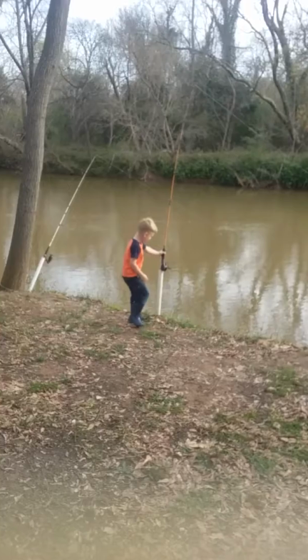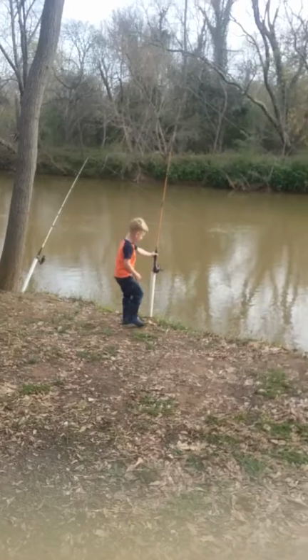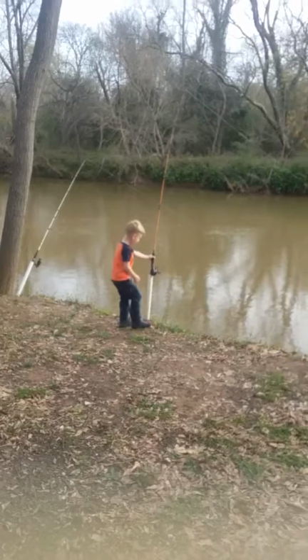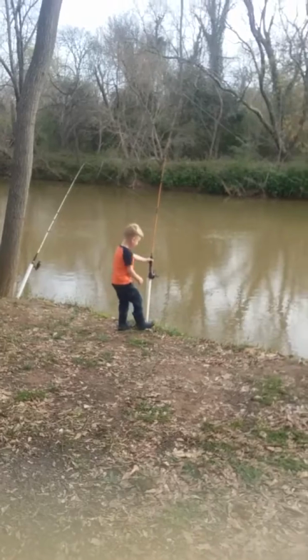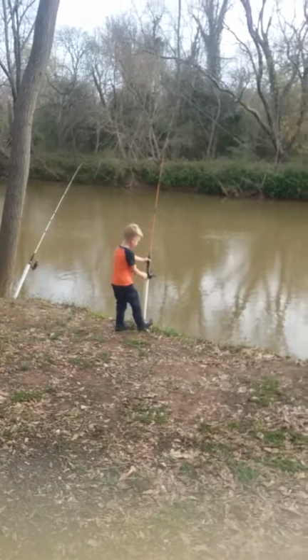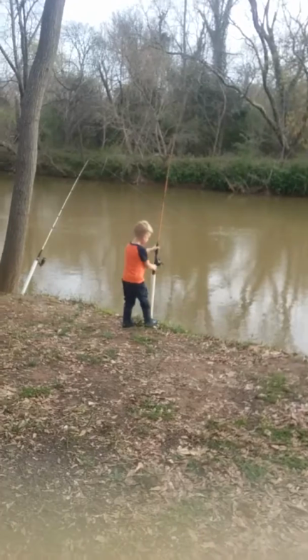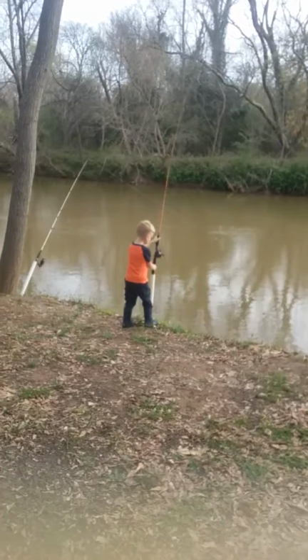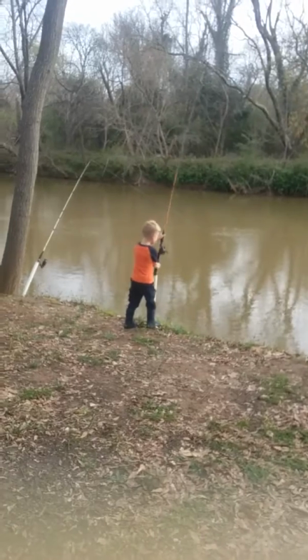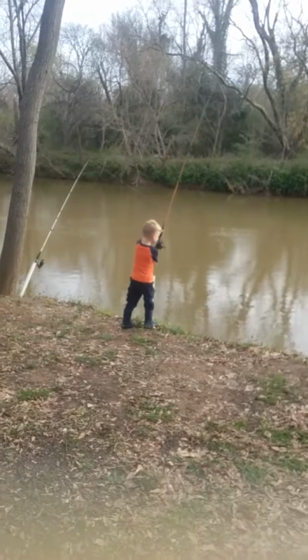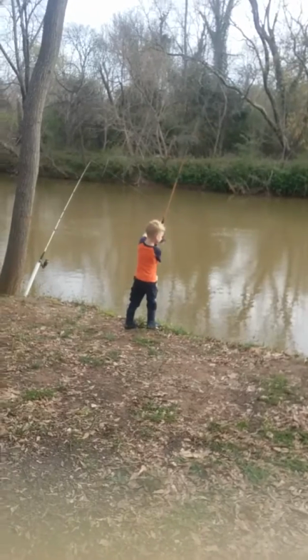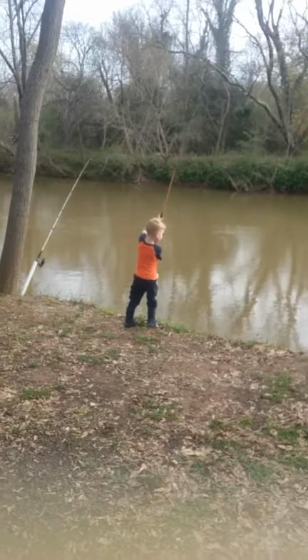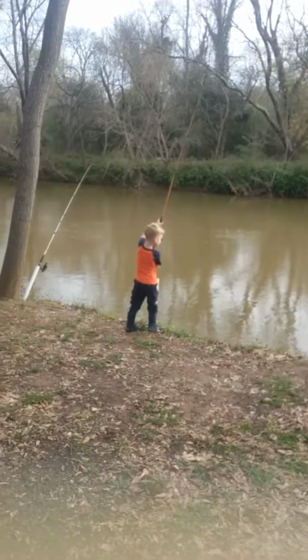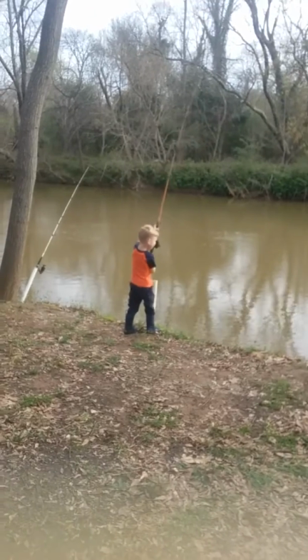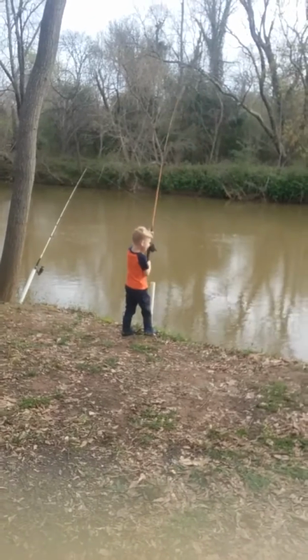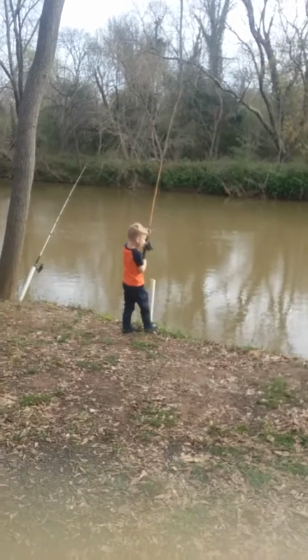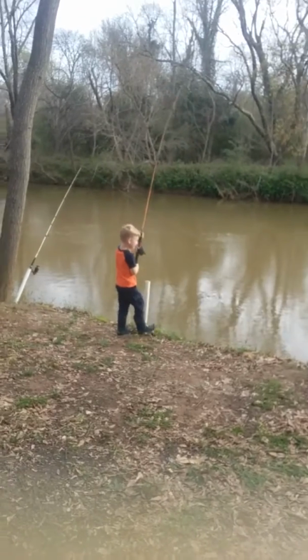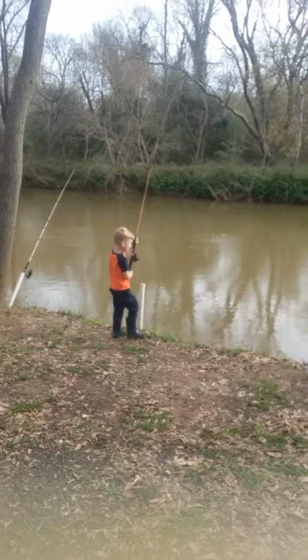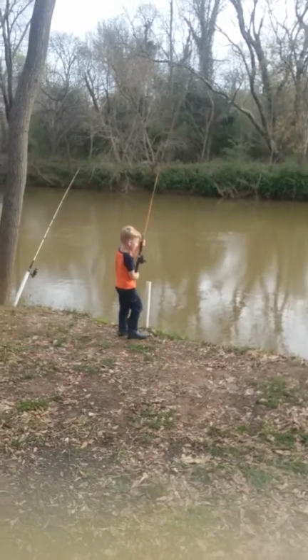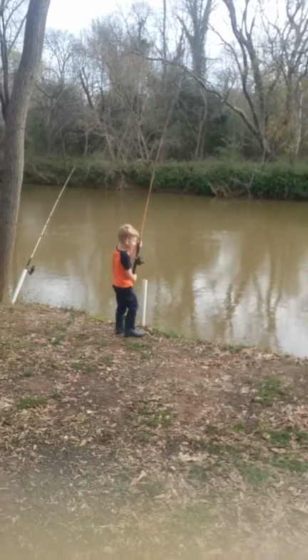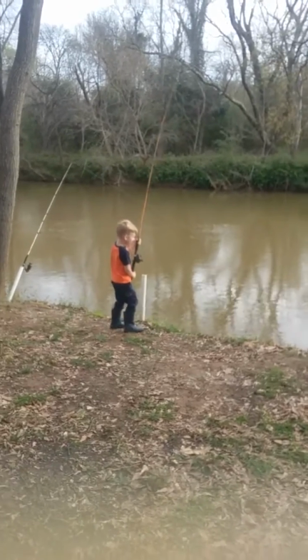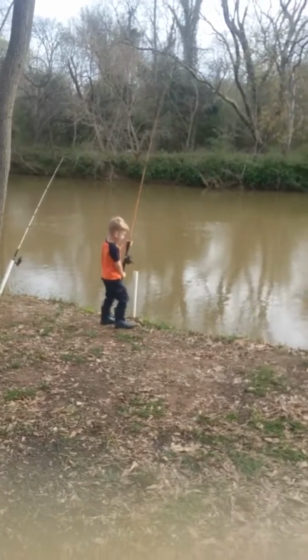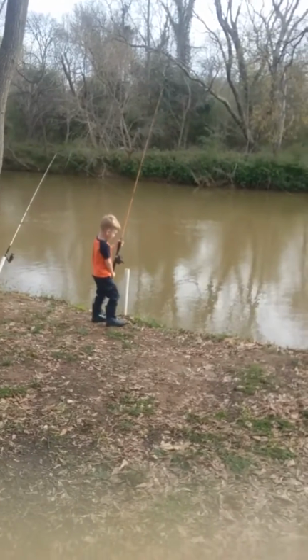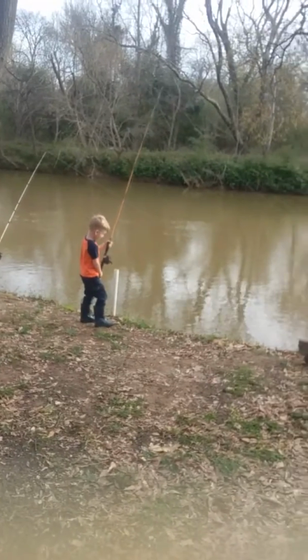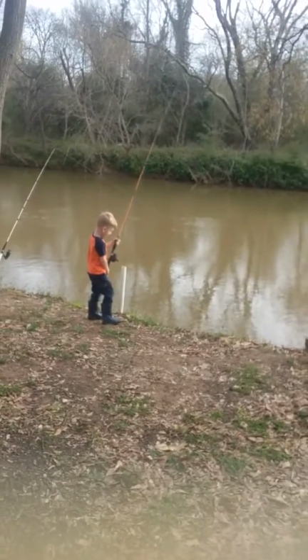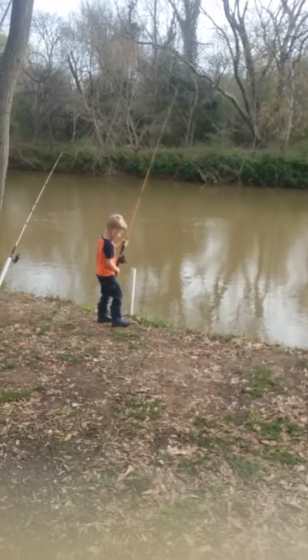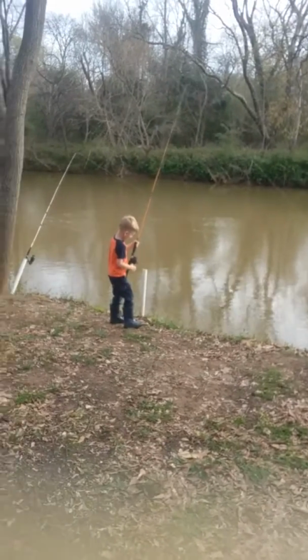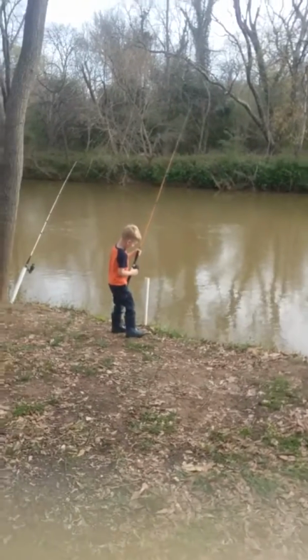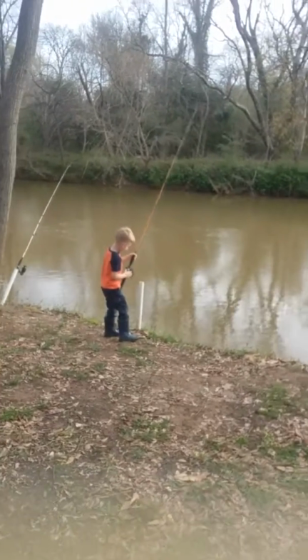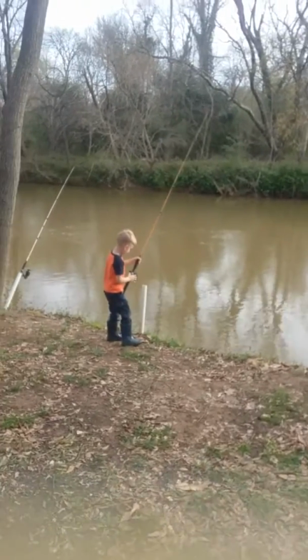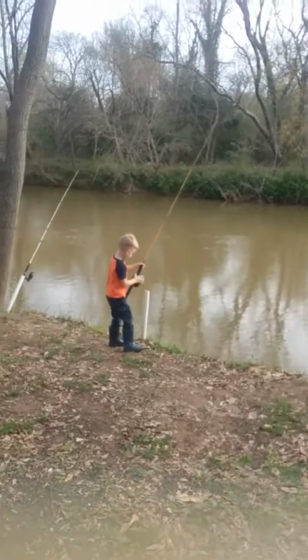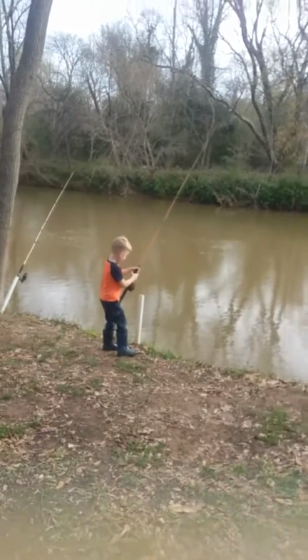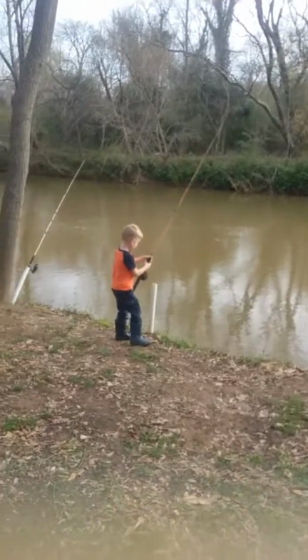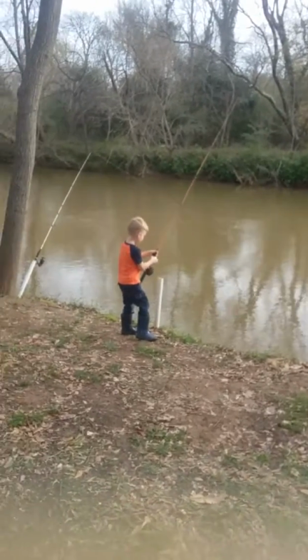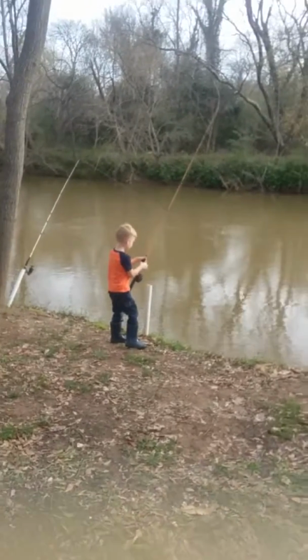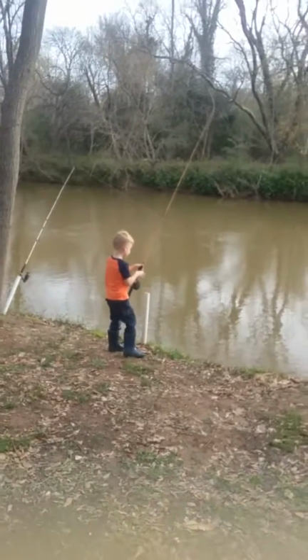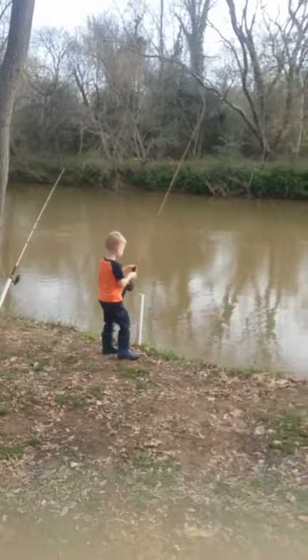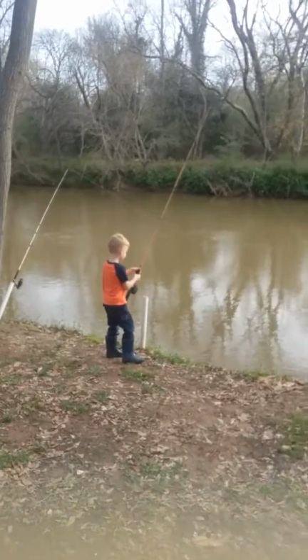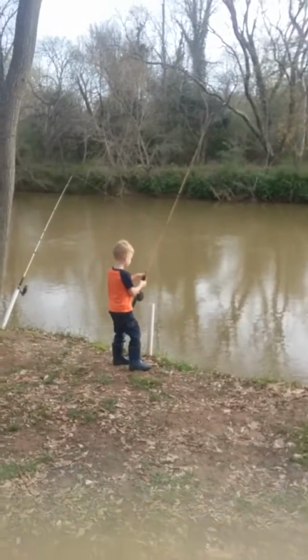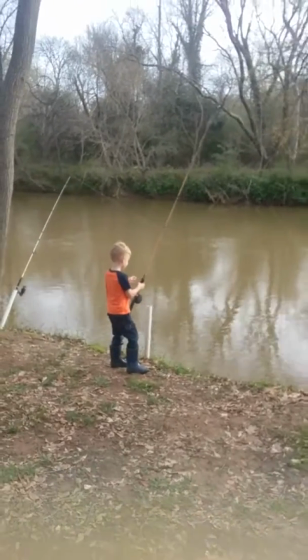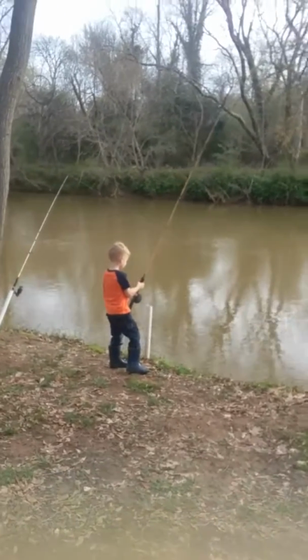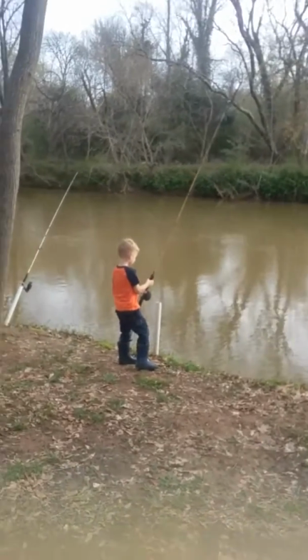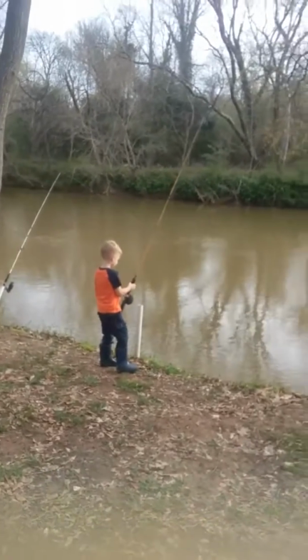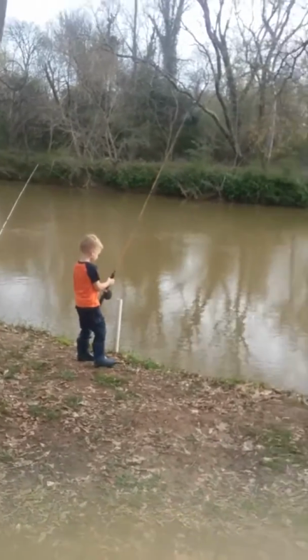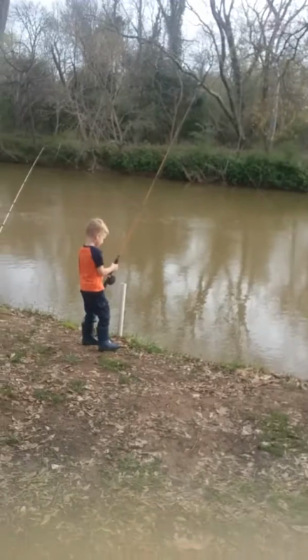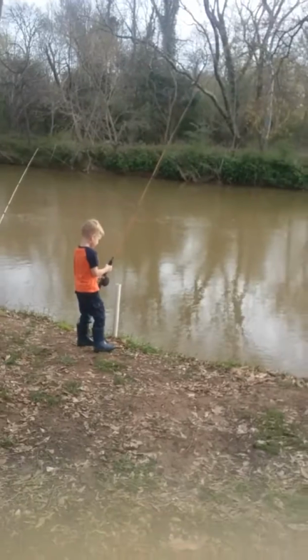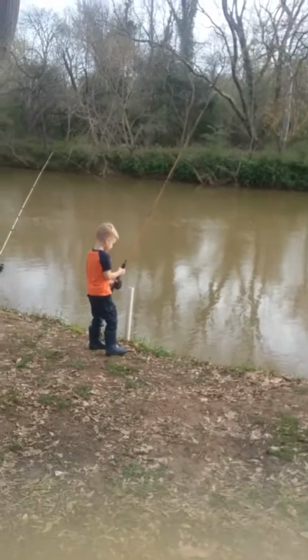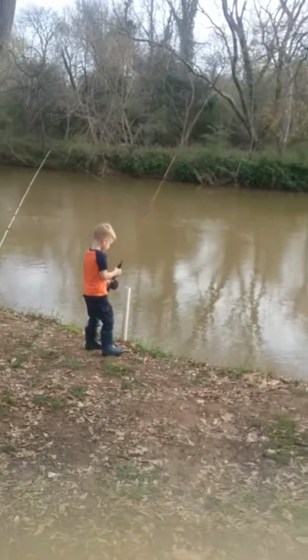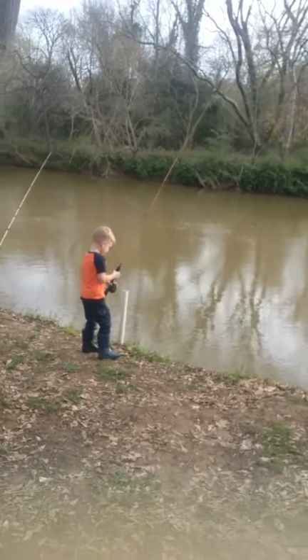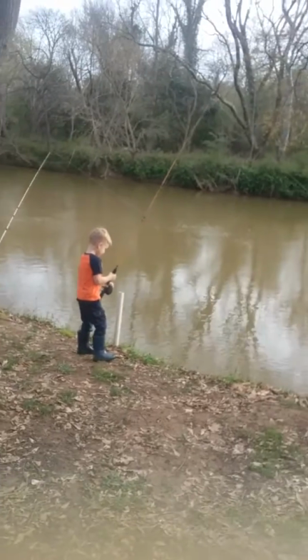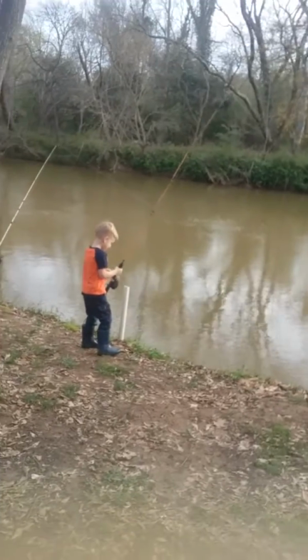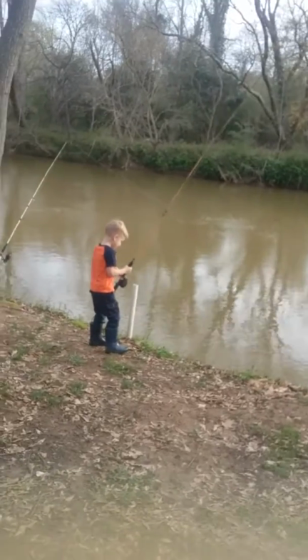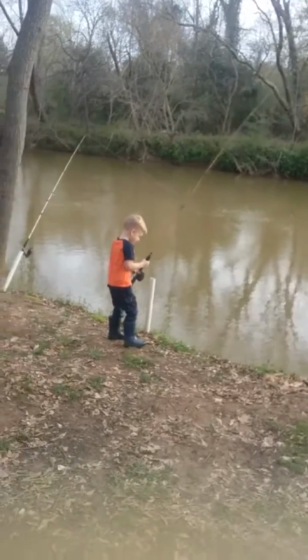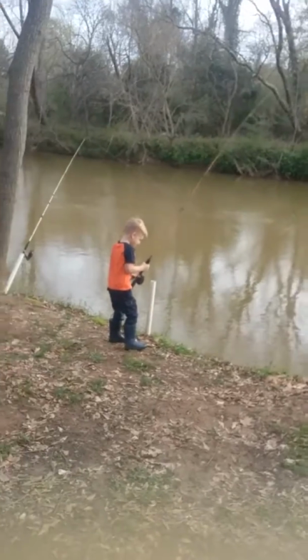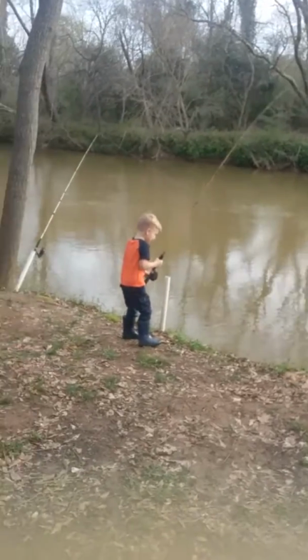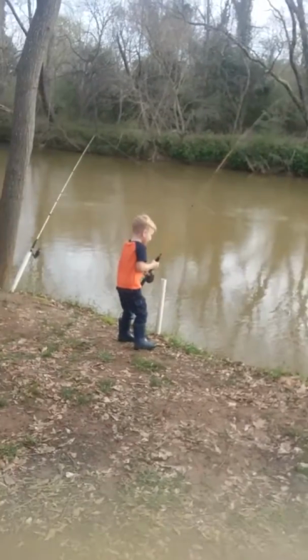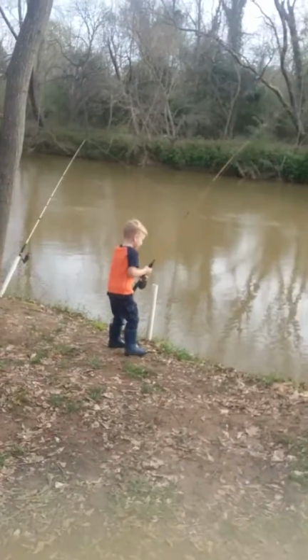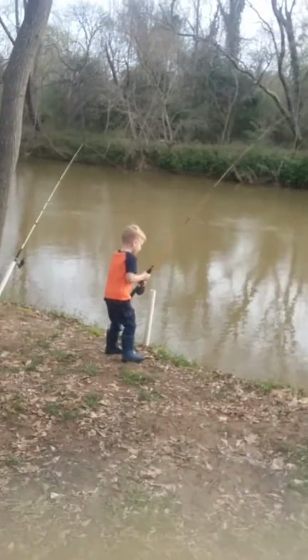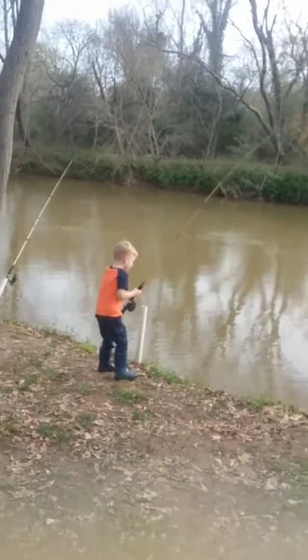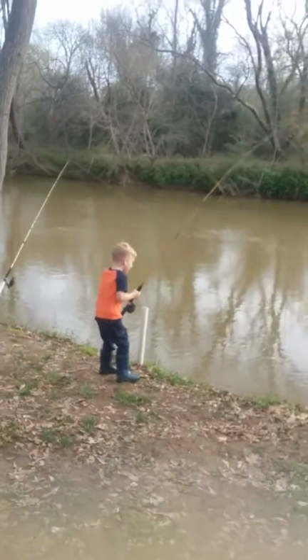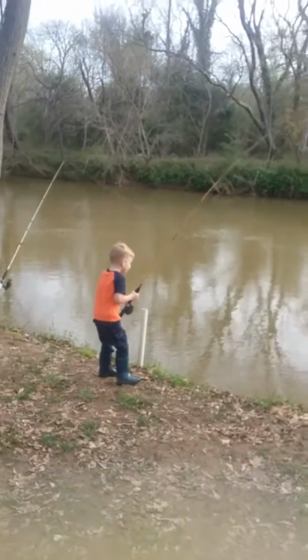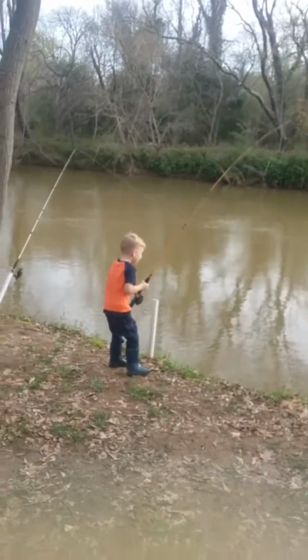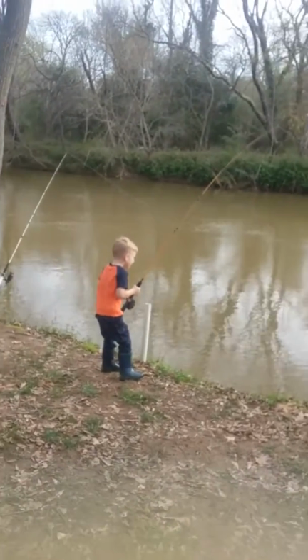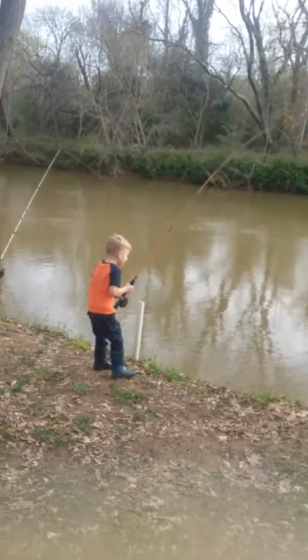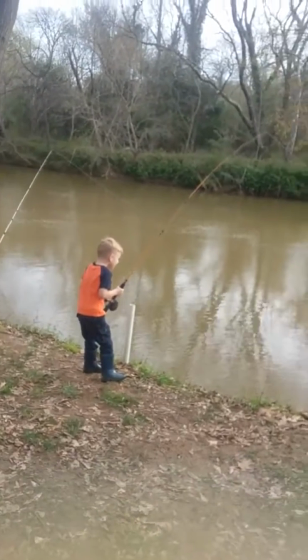Me and Nae Nae's fishing today. Nae Nae's checking the rods. We had some bait out overnight and we'll see if anything's on them.